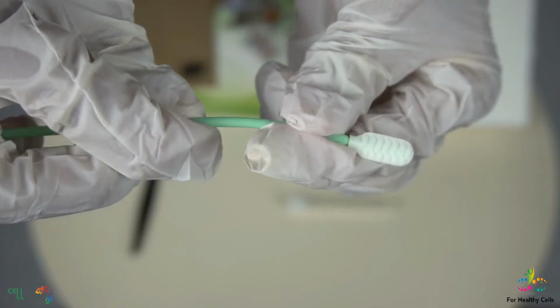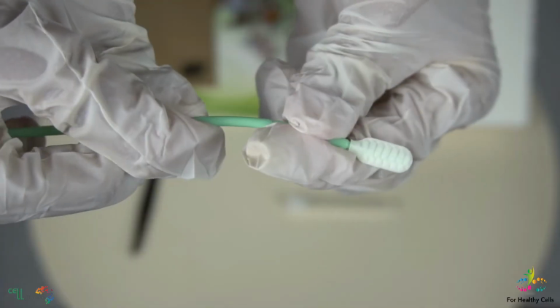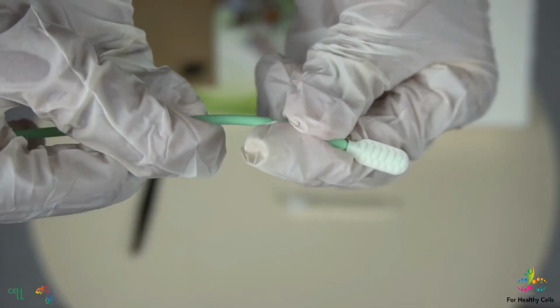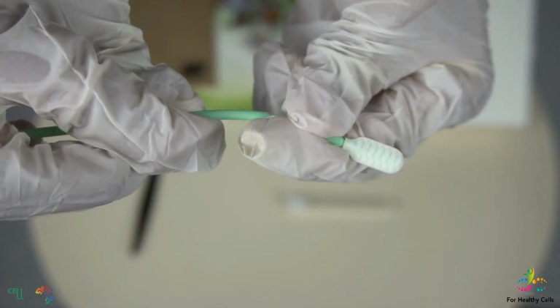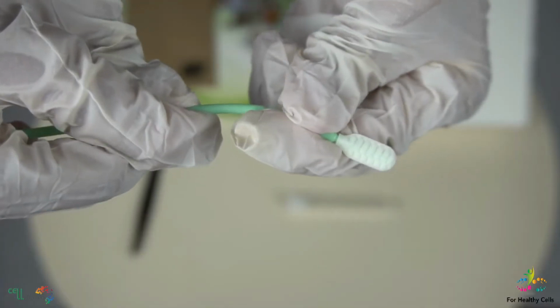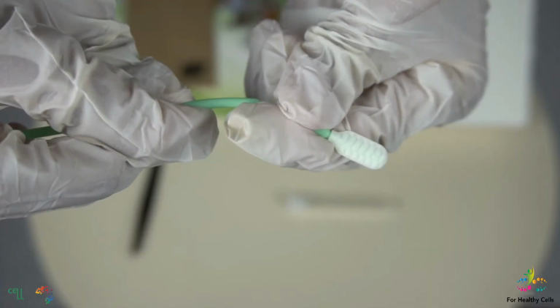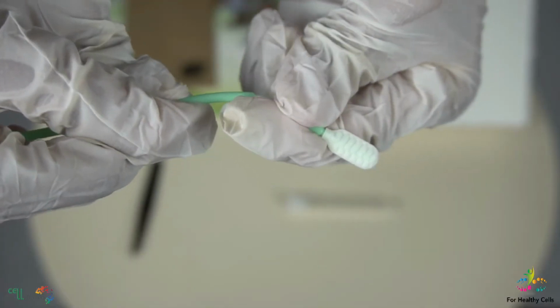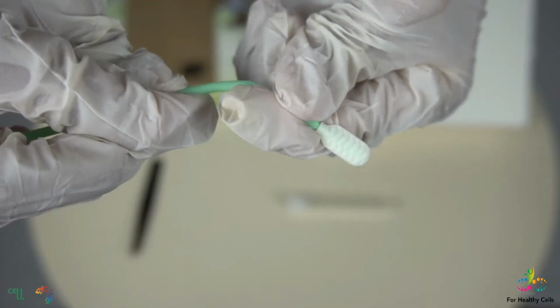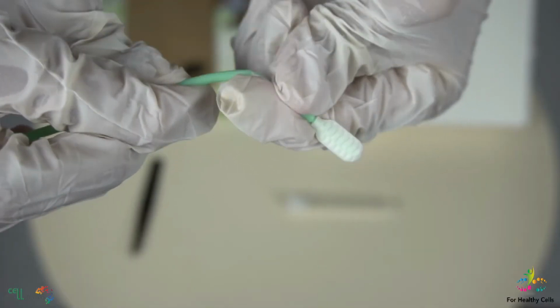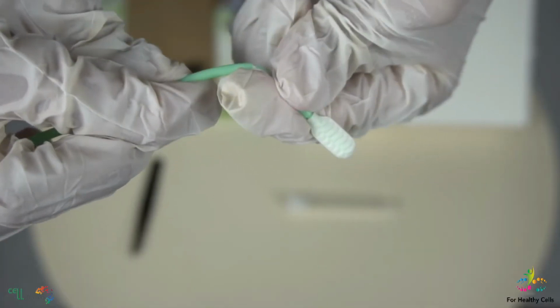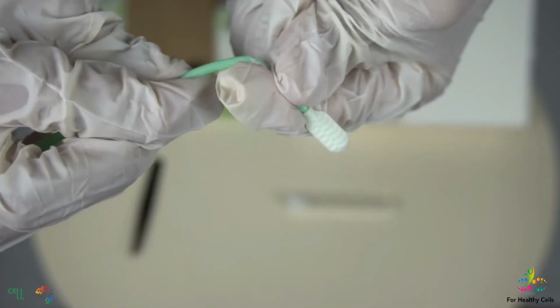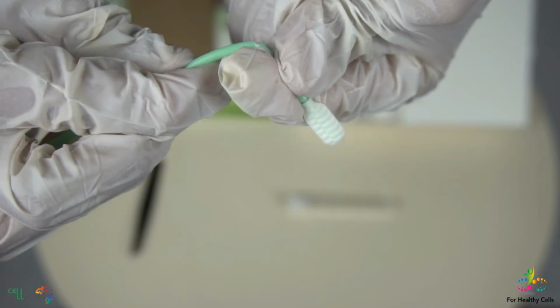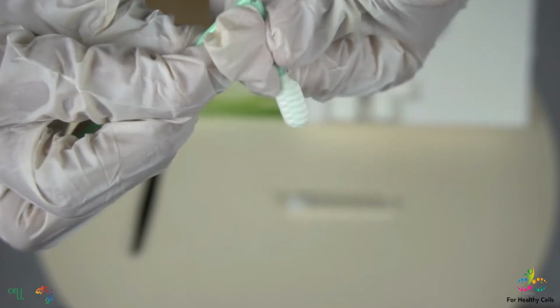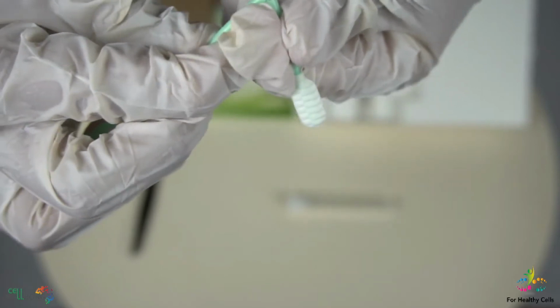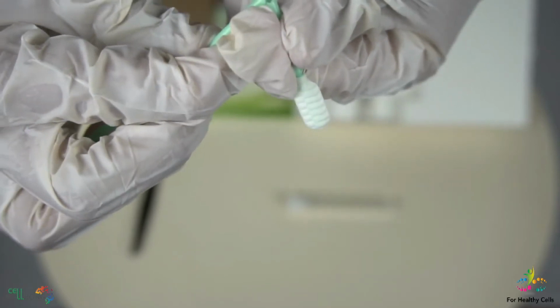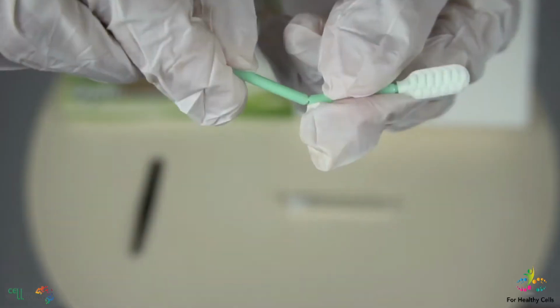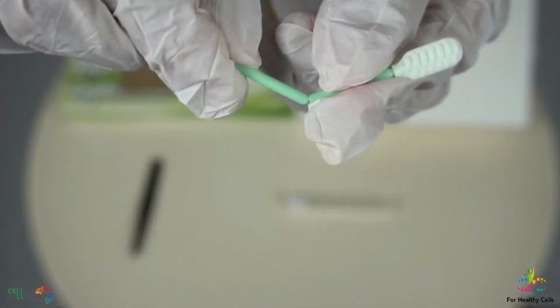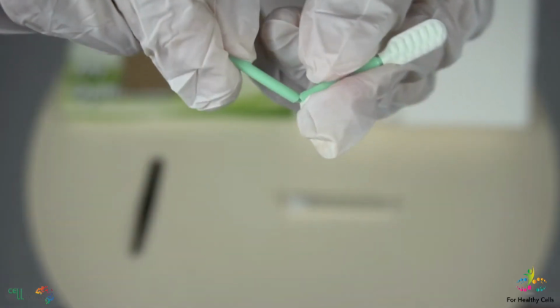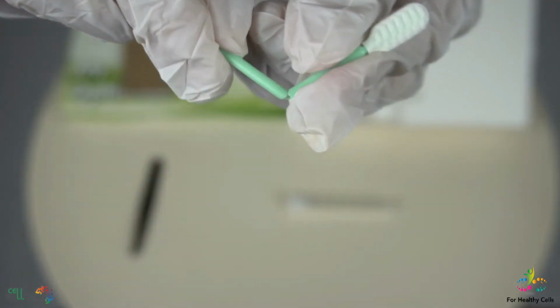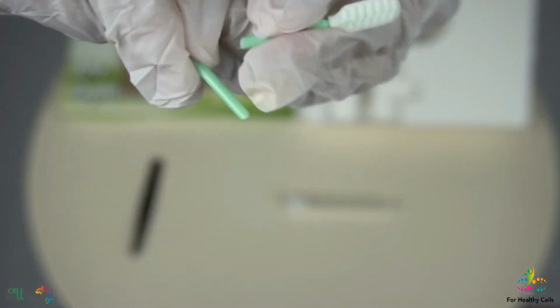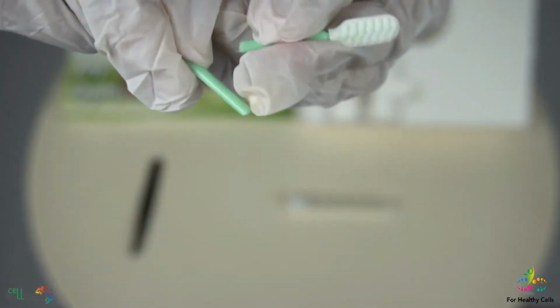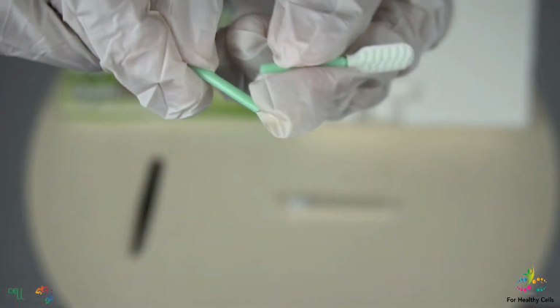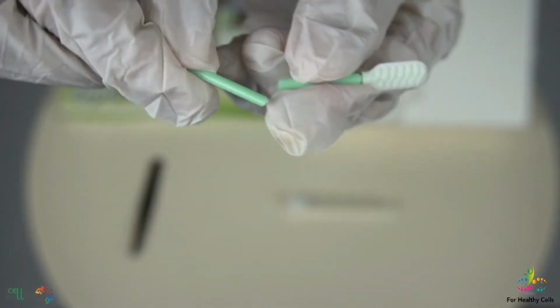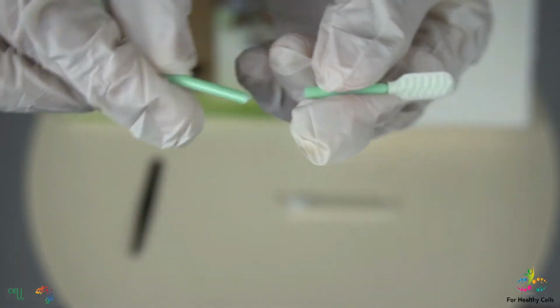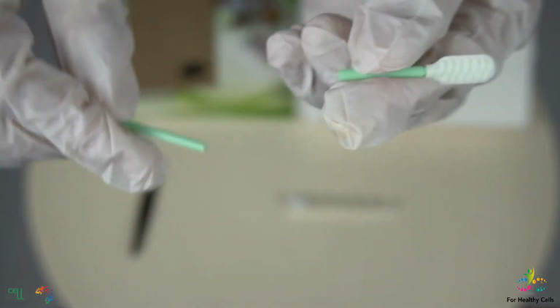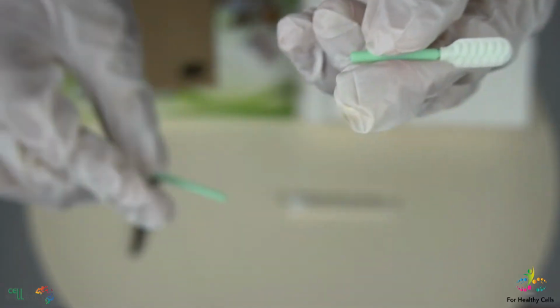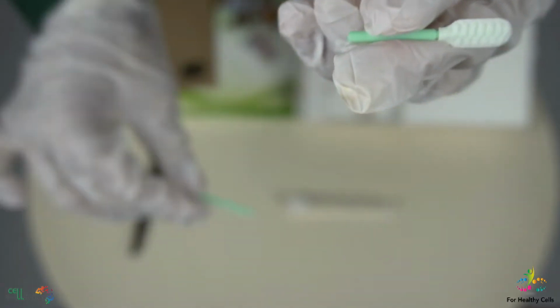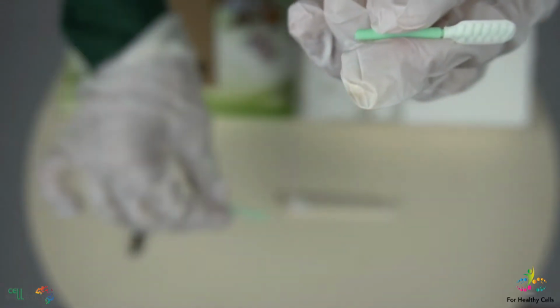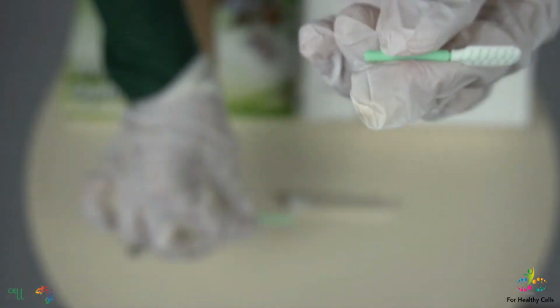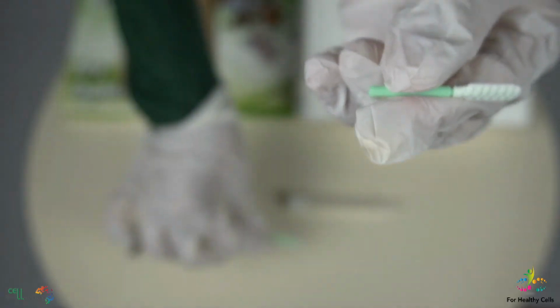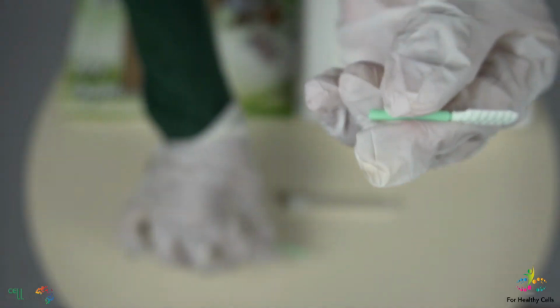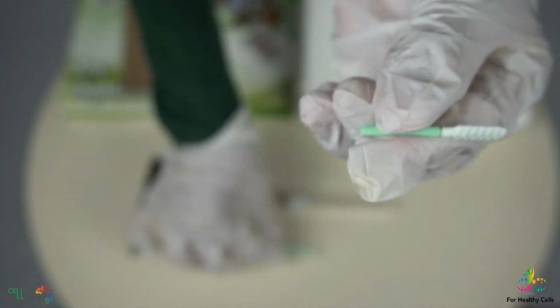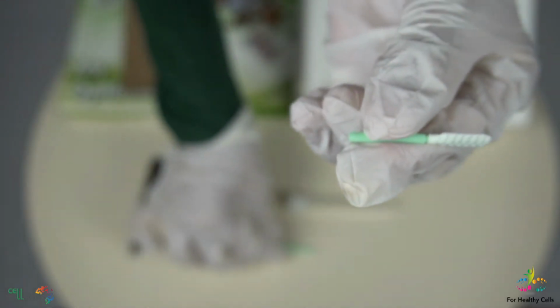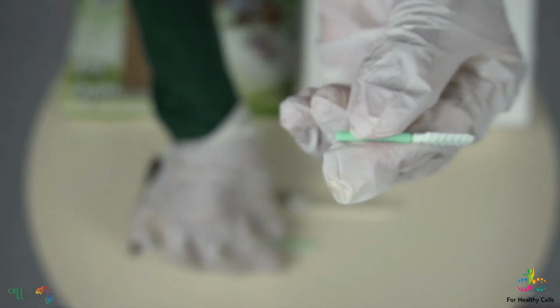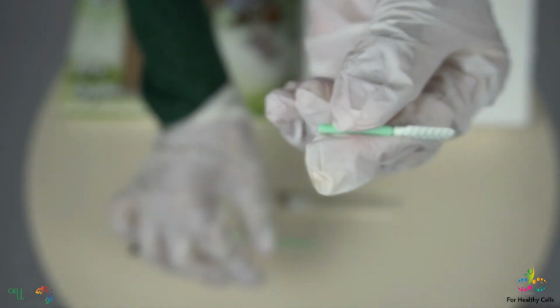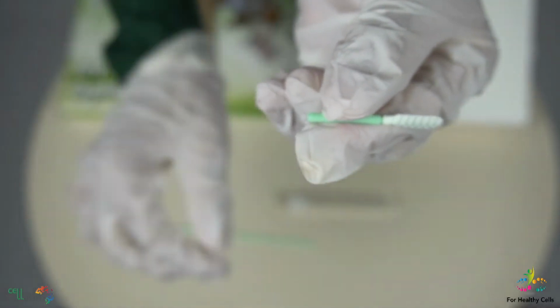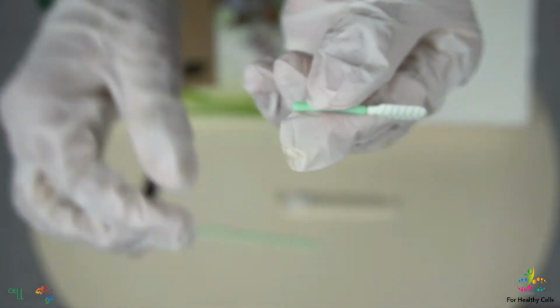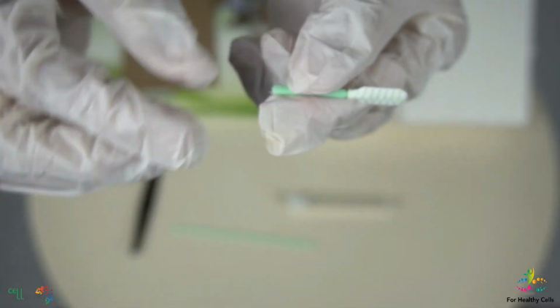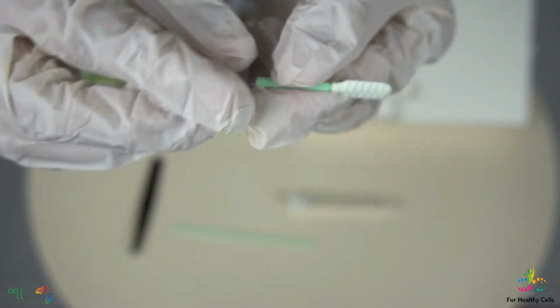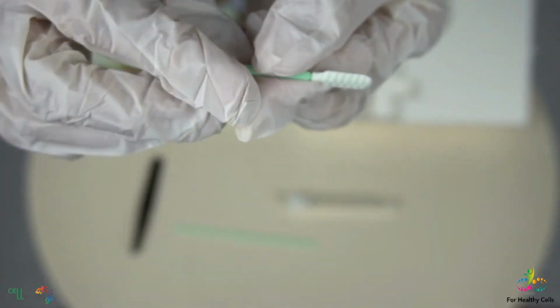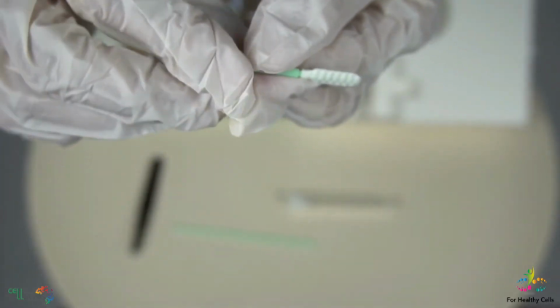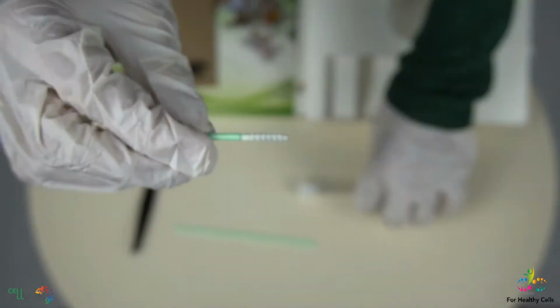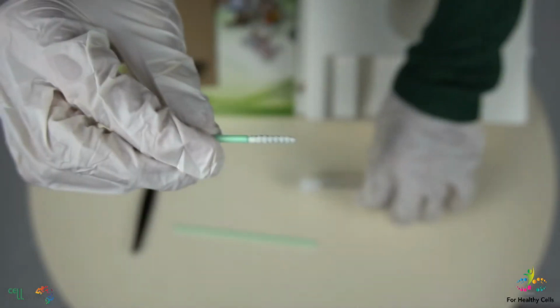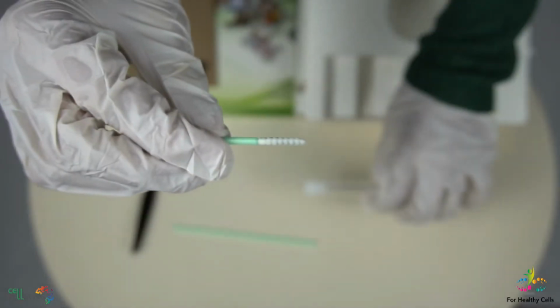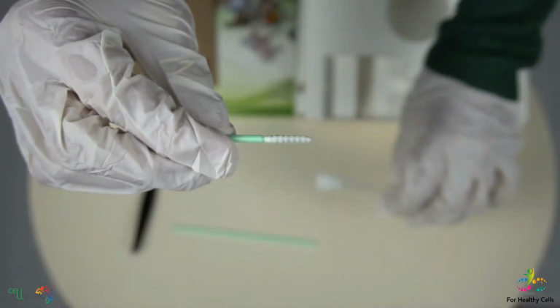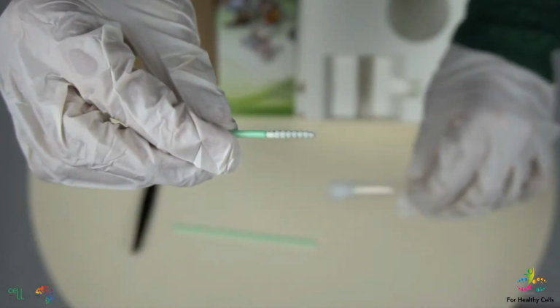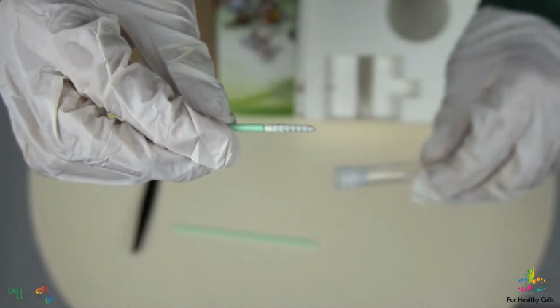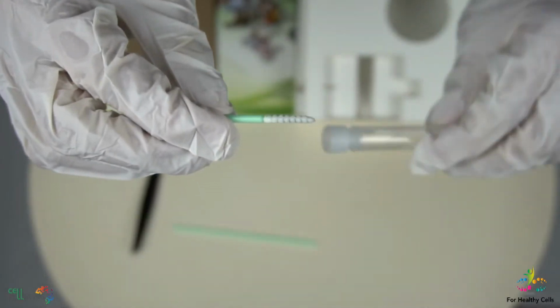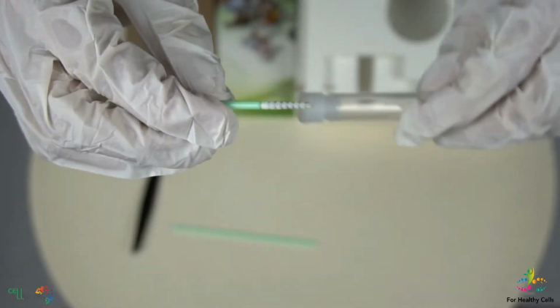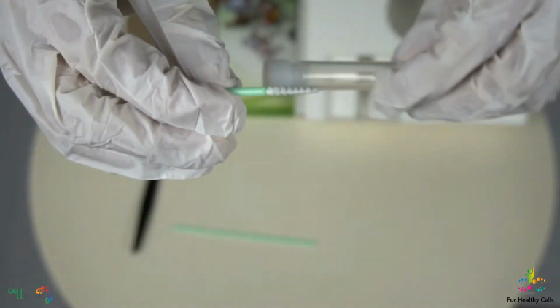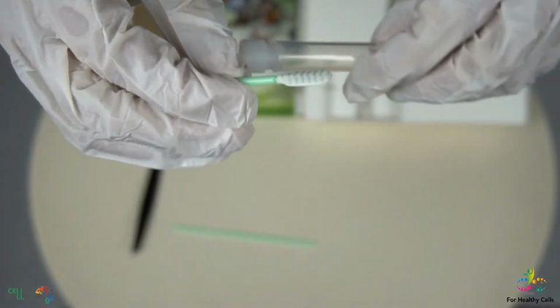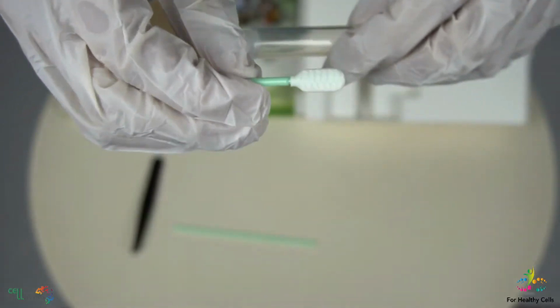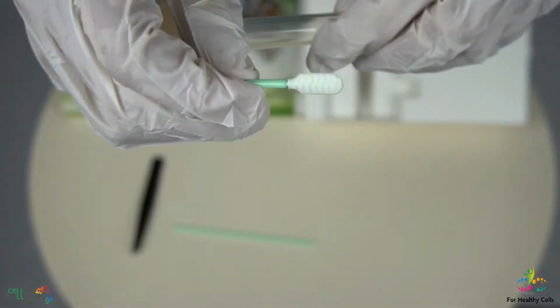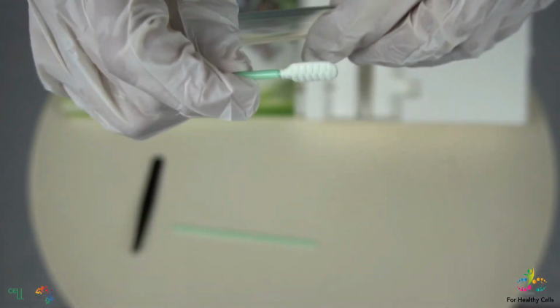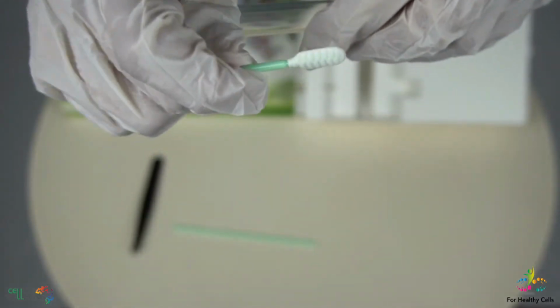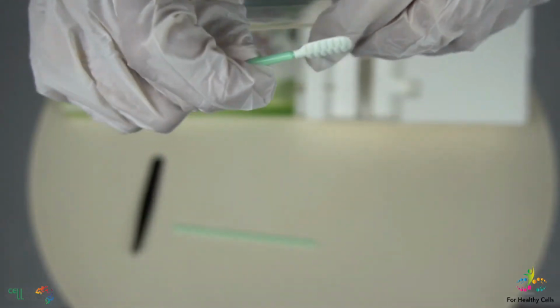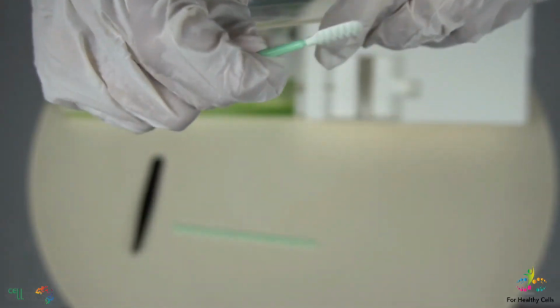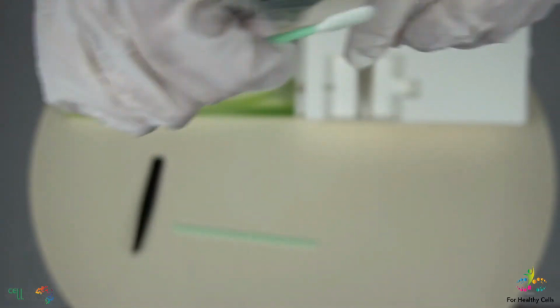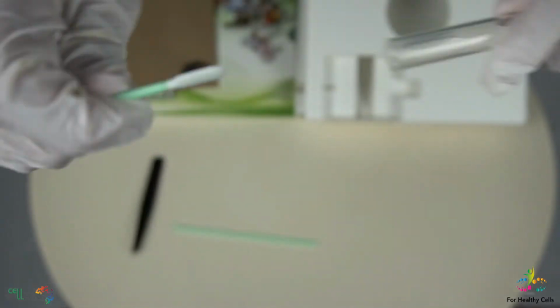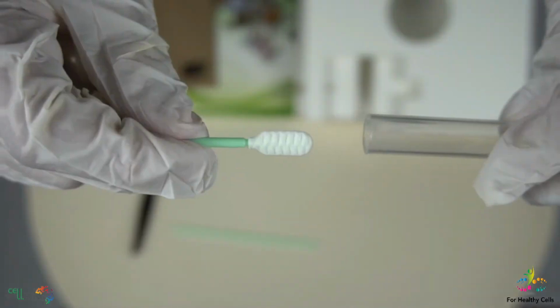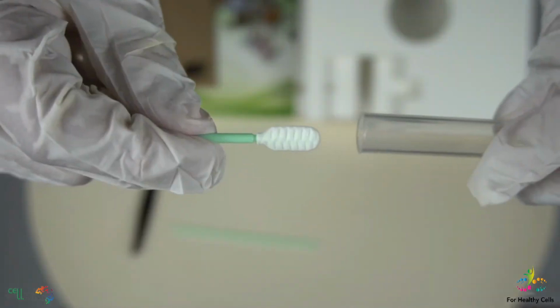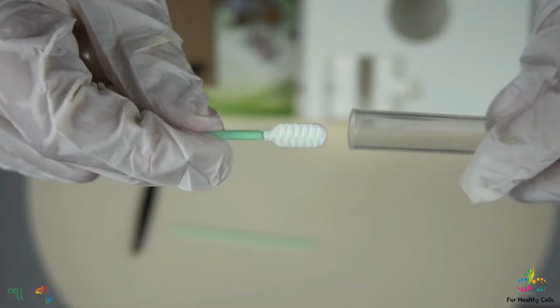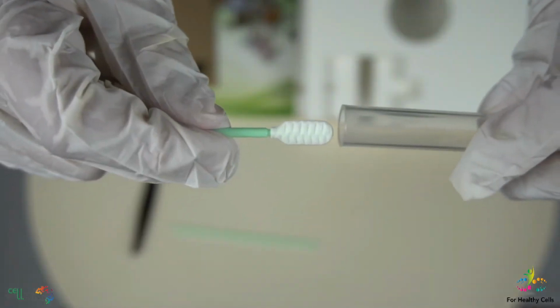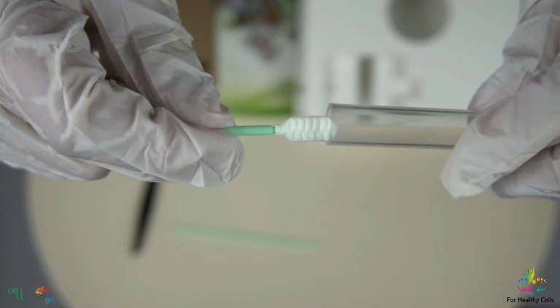After you're done collecting the saliva, break the cotton swab at the marking and place it in the clear tube and close it.